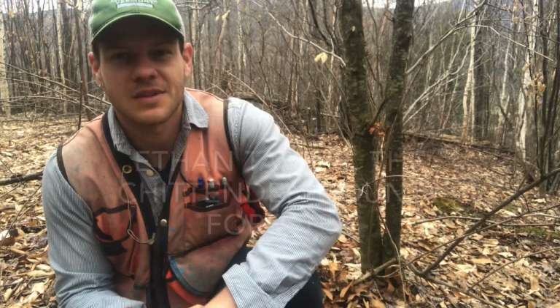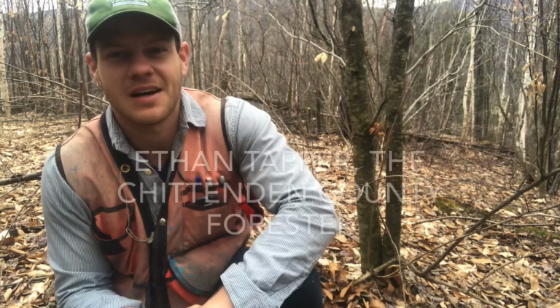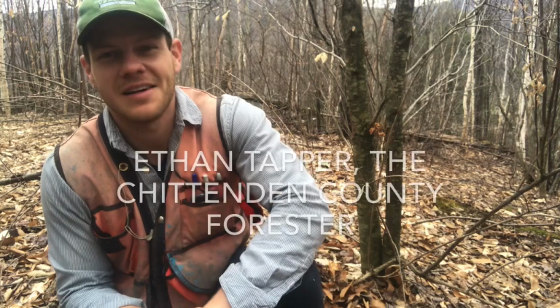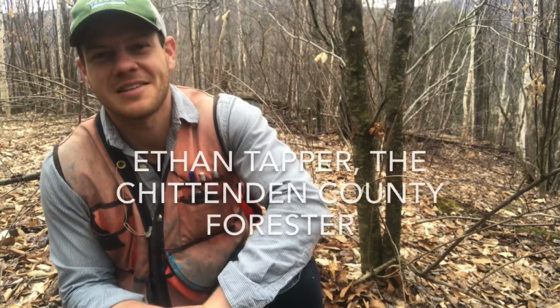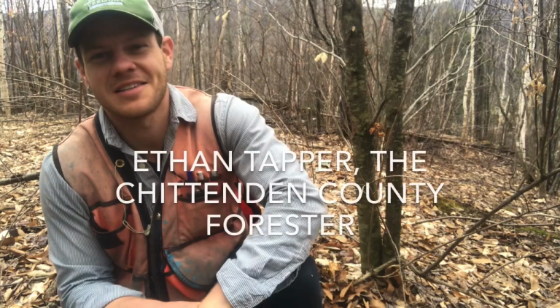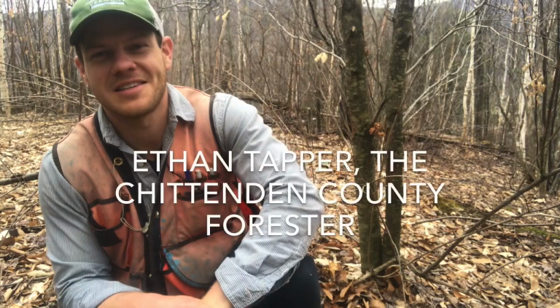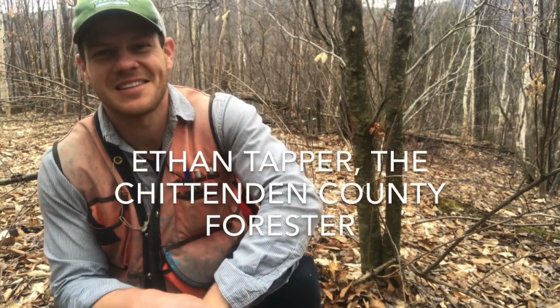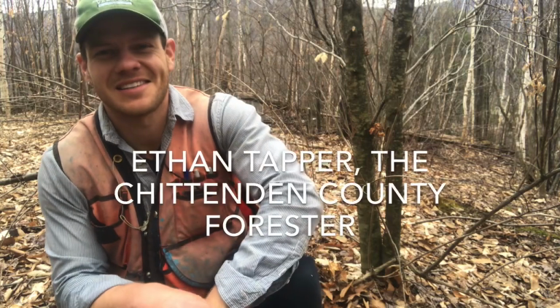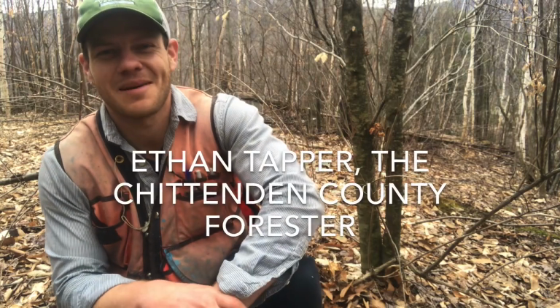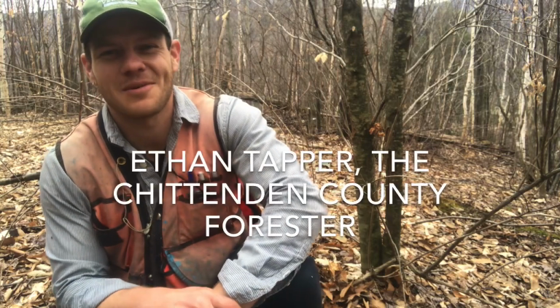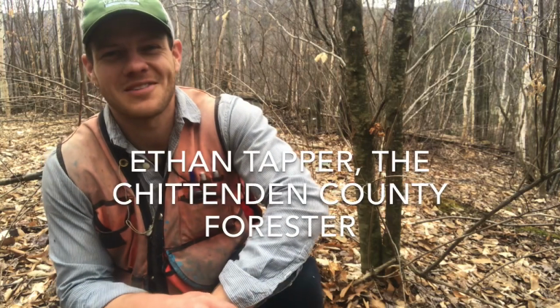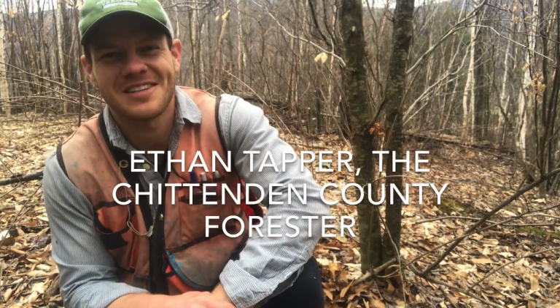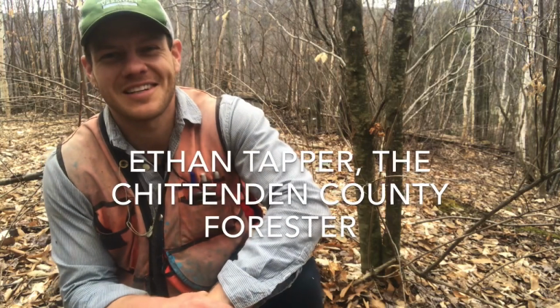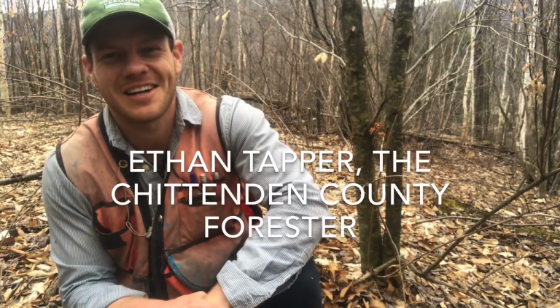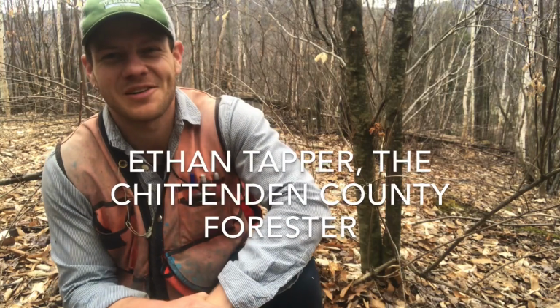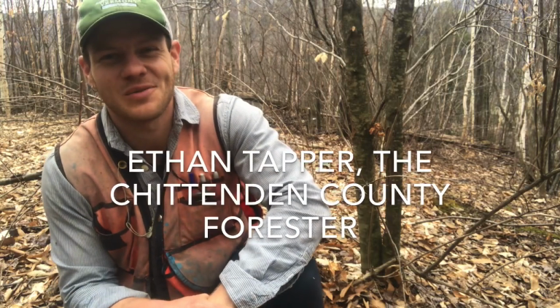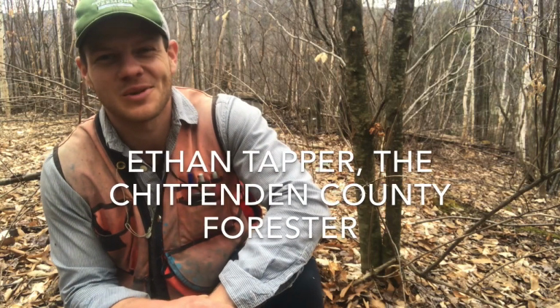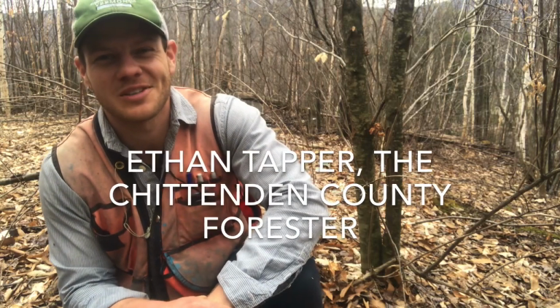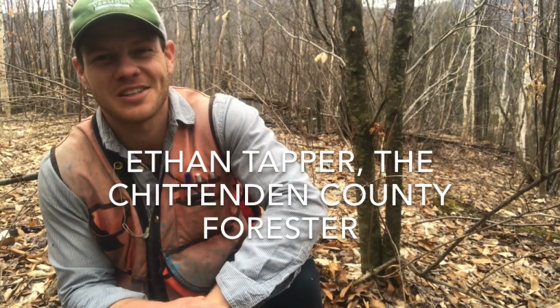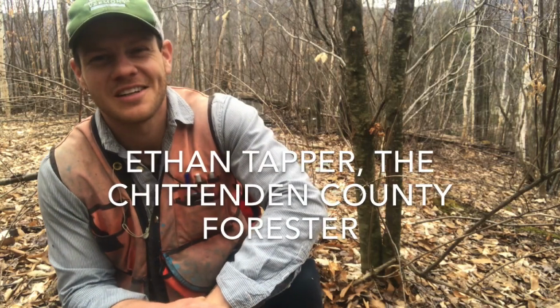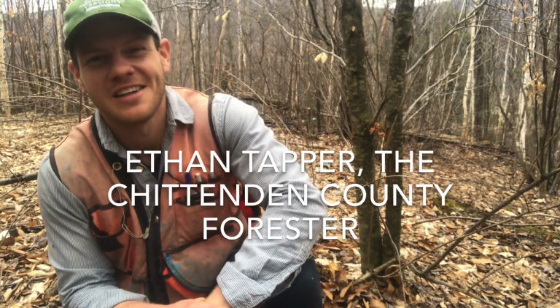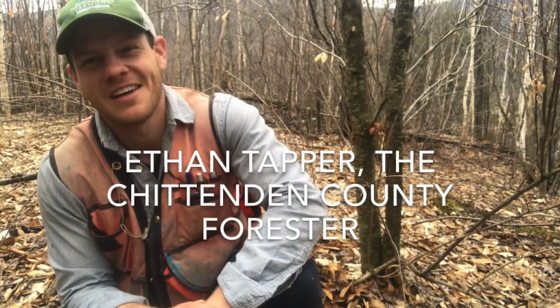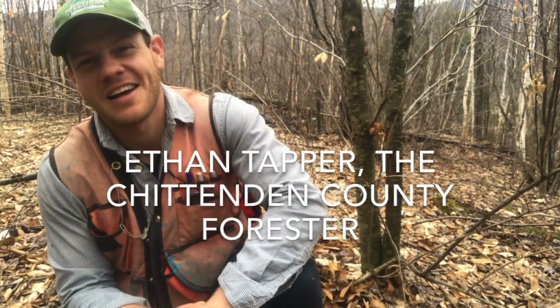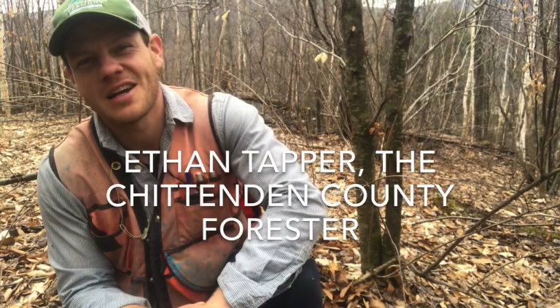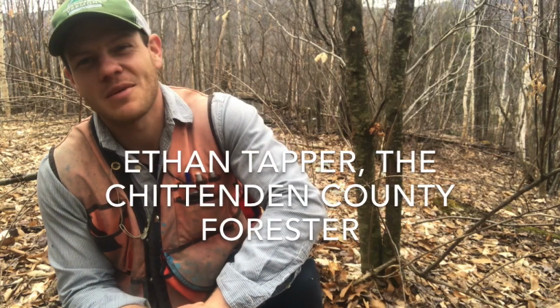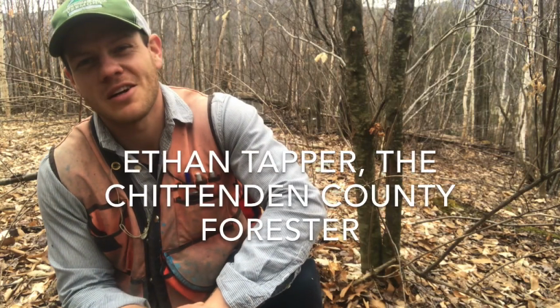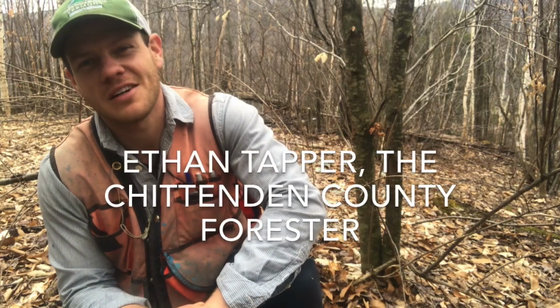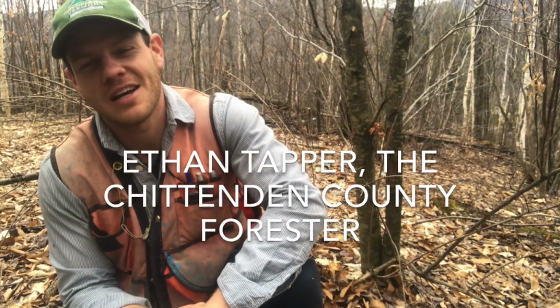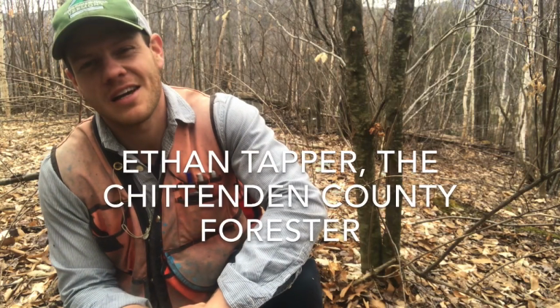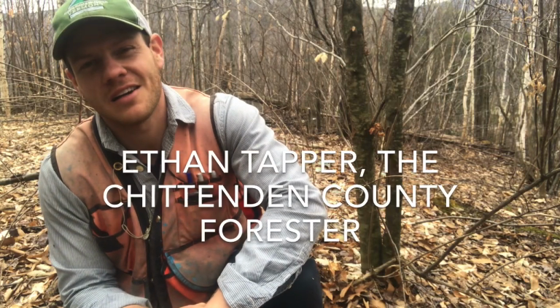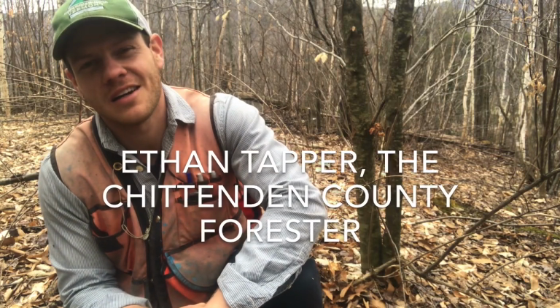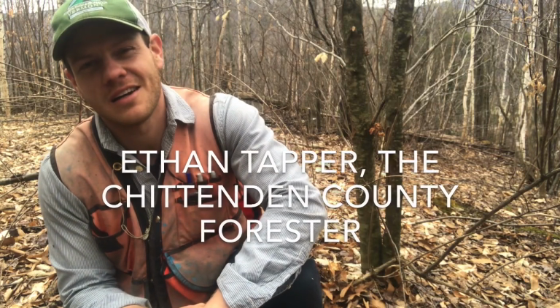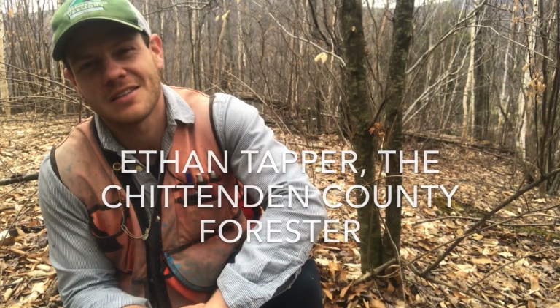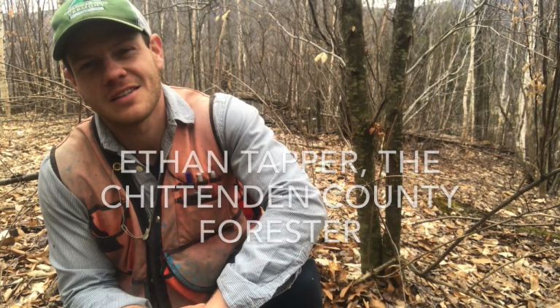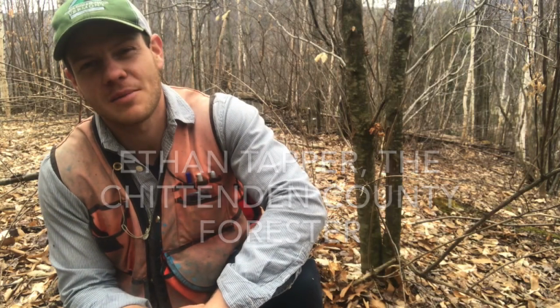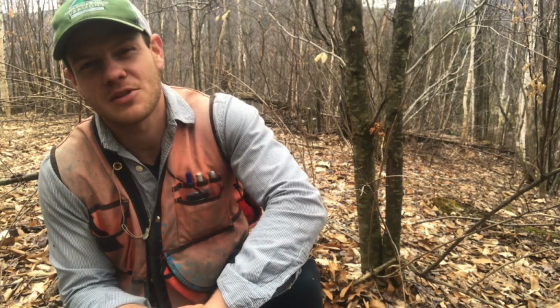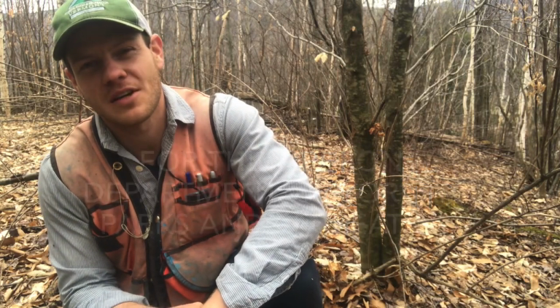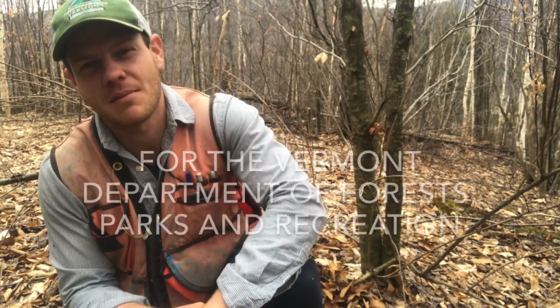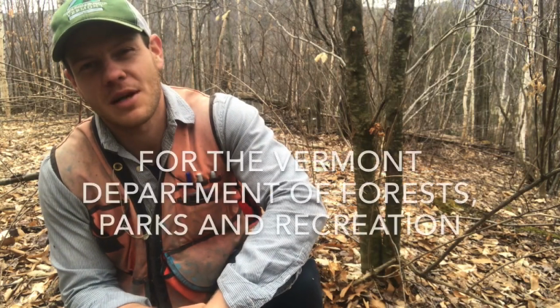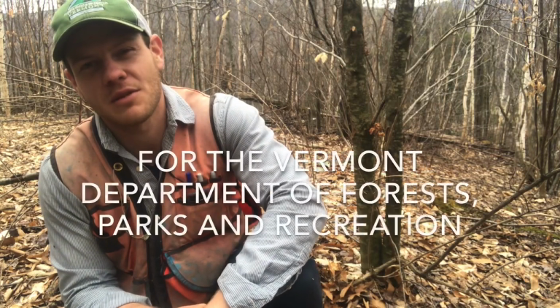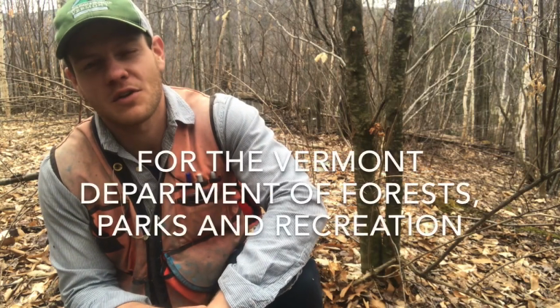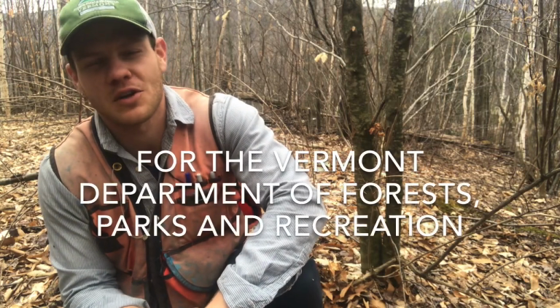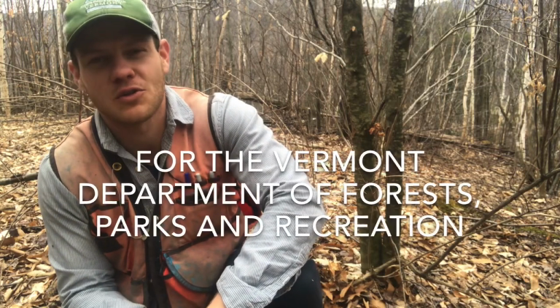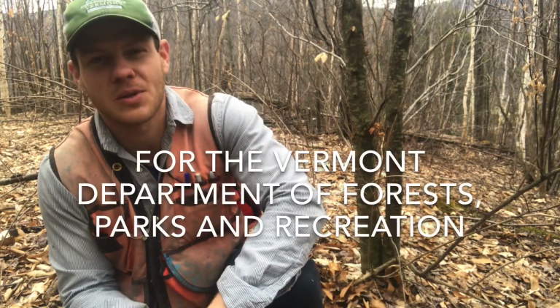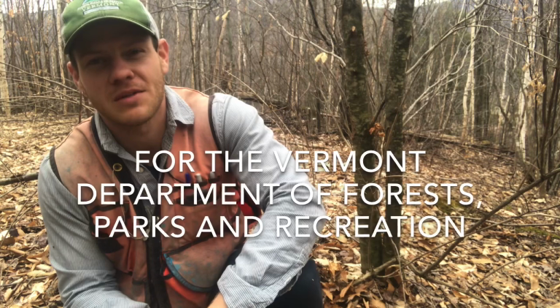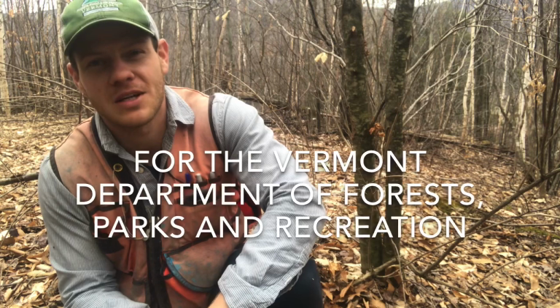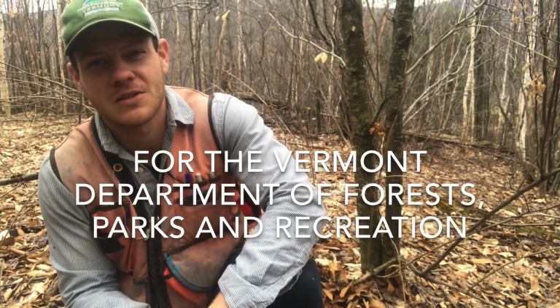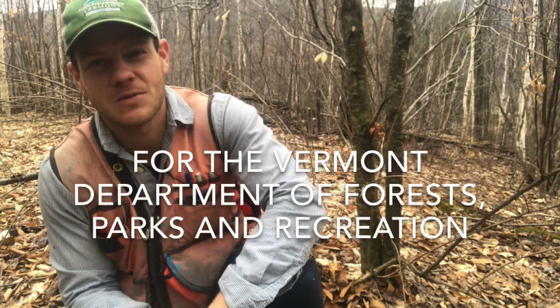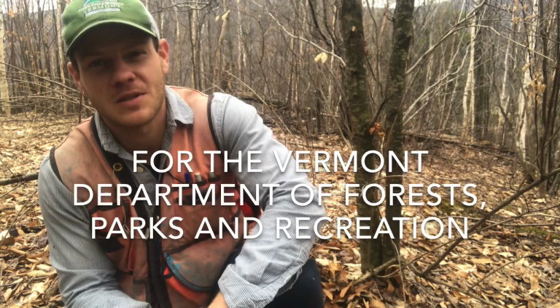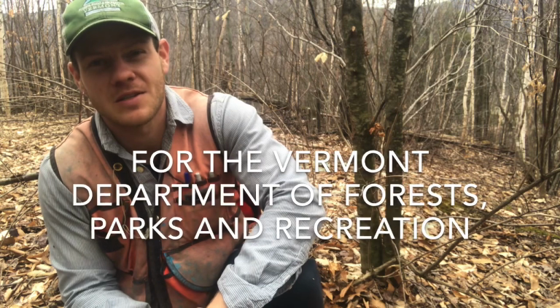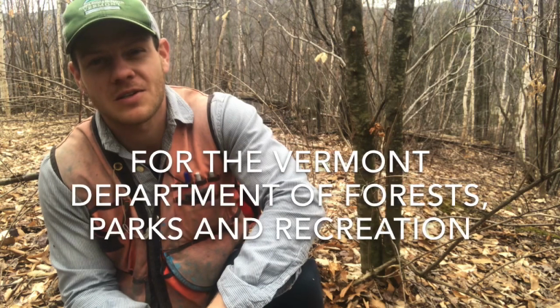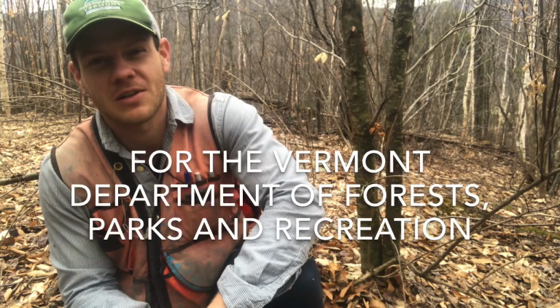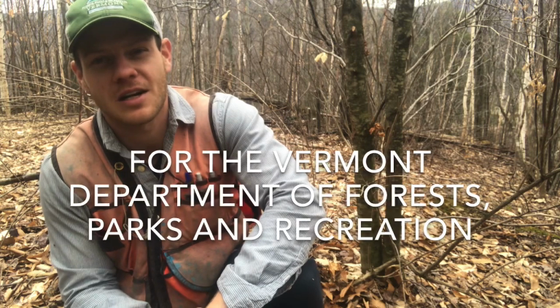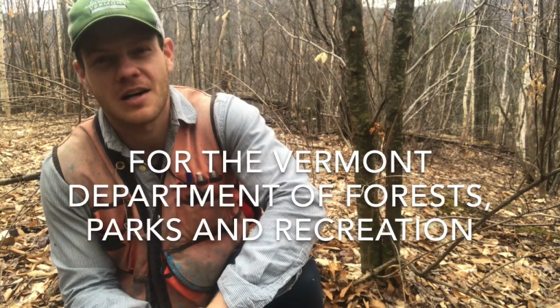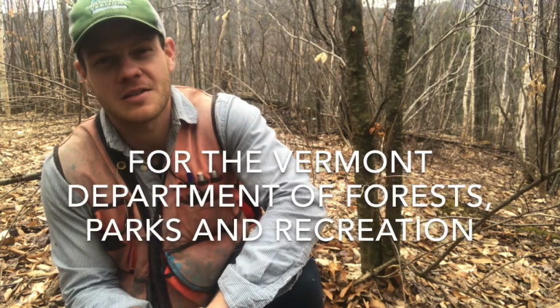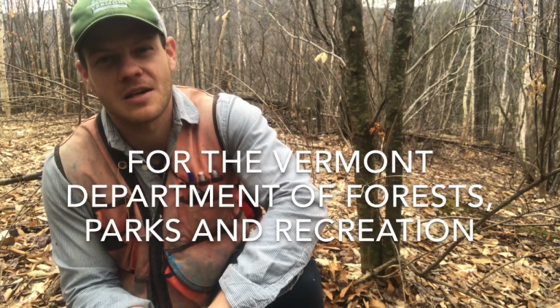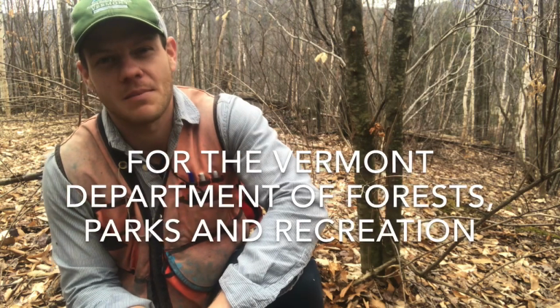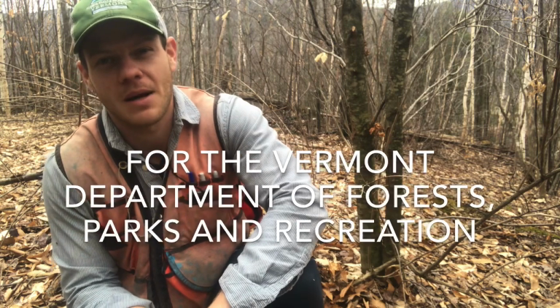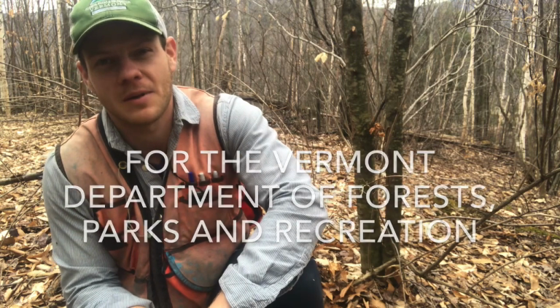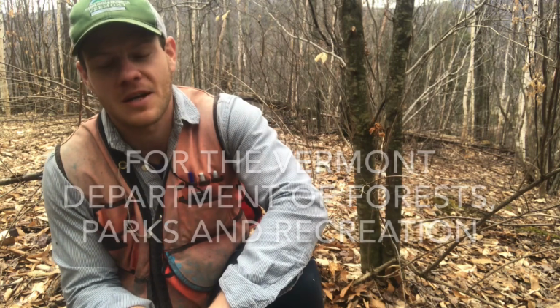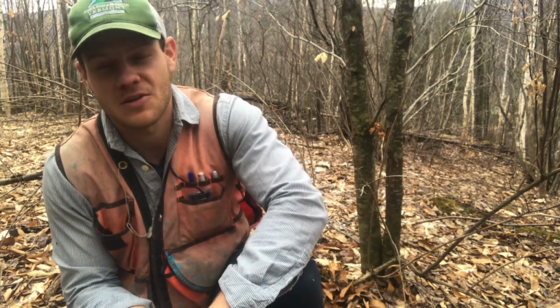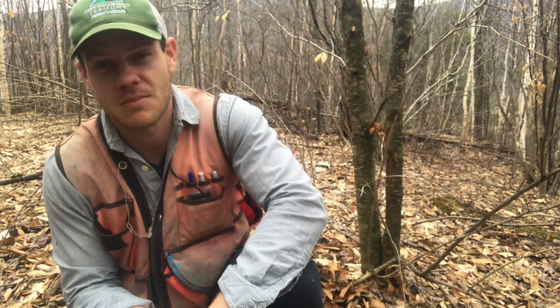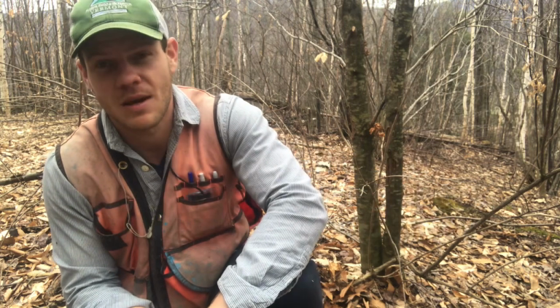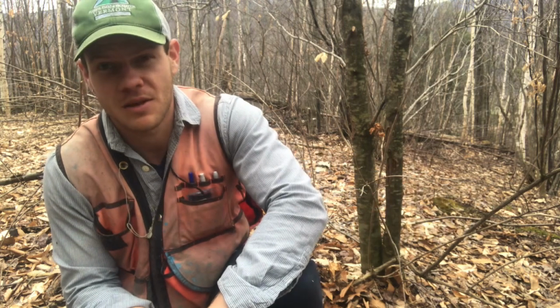Hi, this is Ethan Tapper, the Chittenden County Forester, and I'm here today to demonstrate a method for controlling invasive species called a cut stump application method.